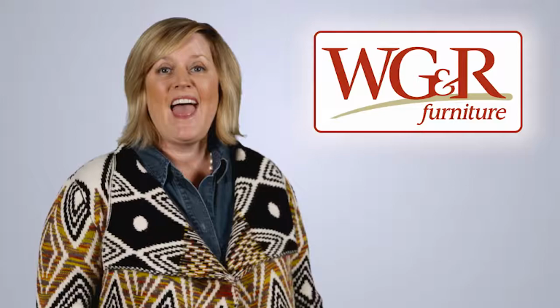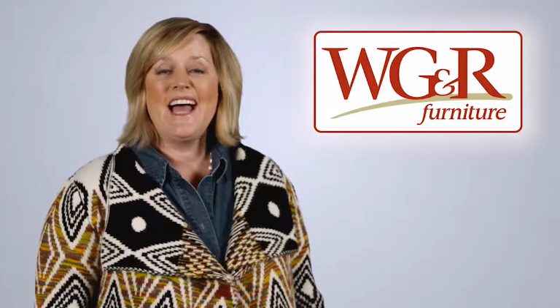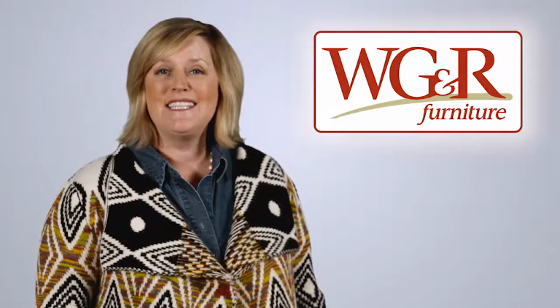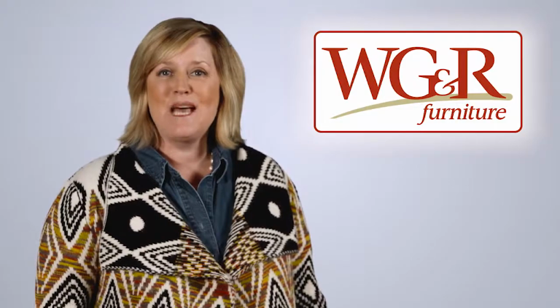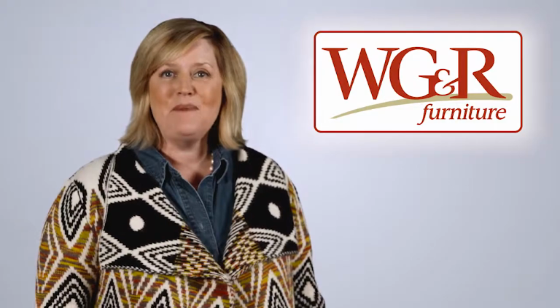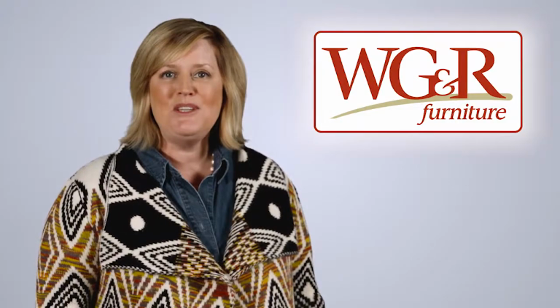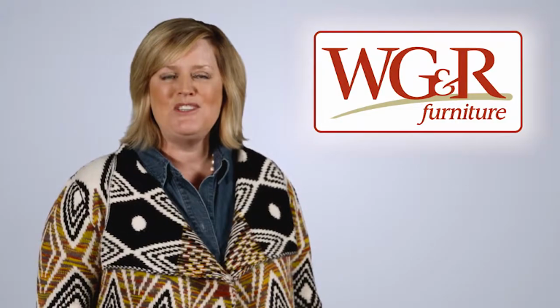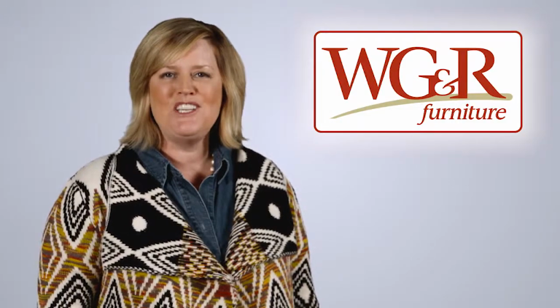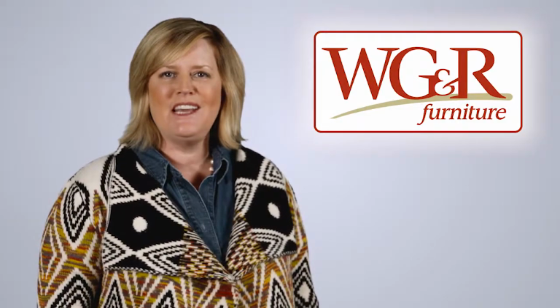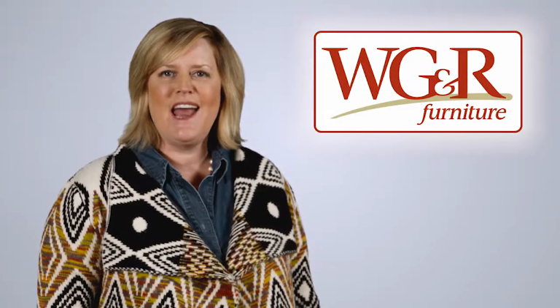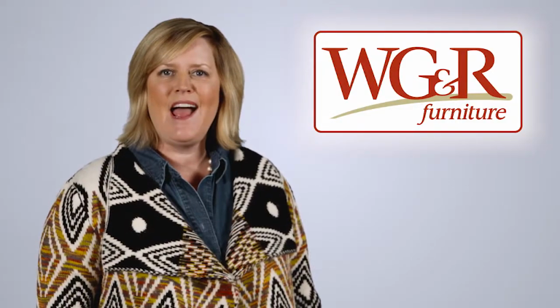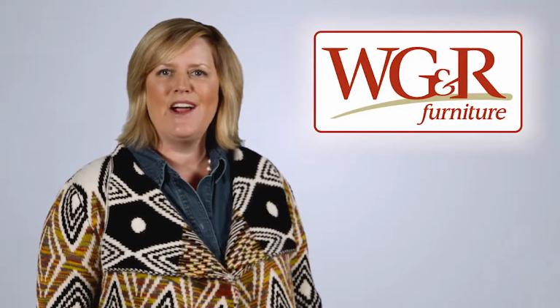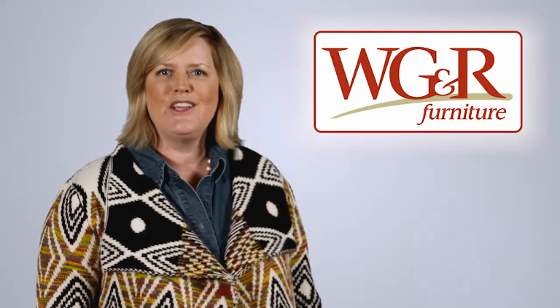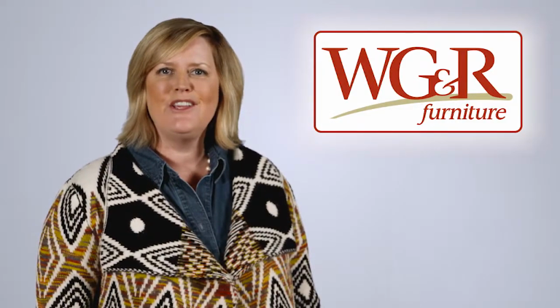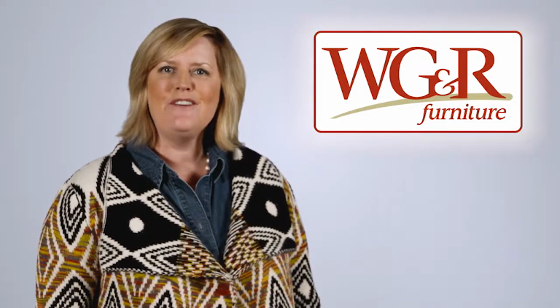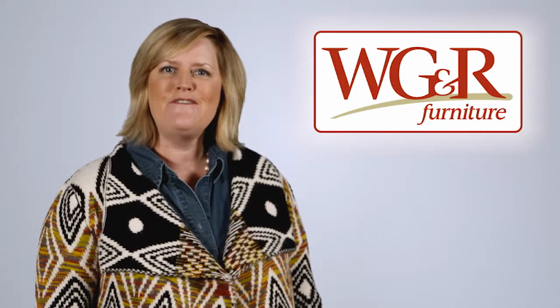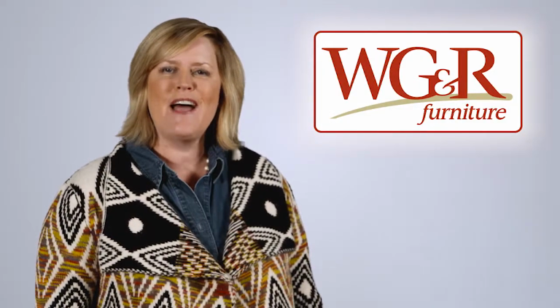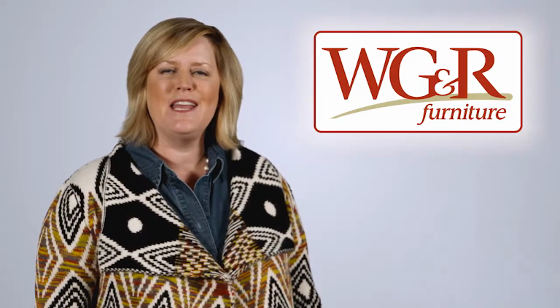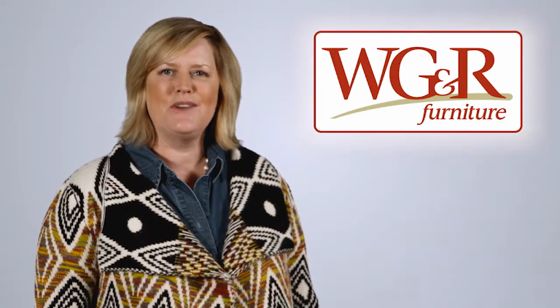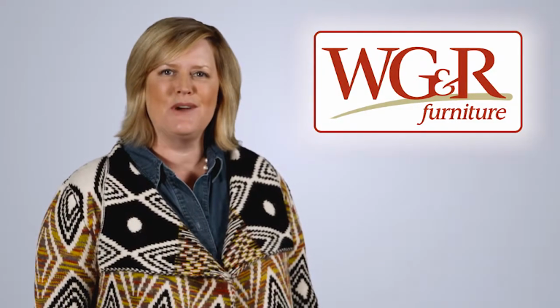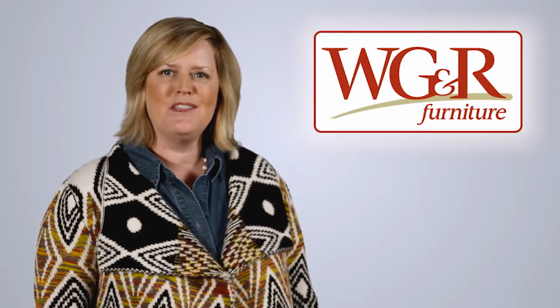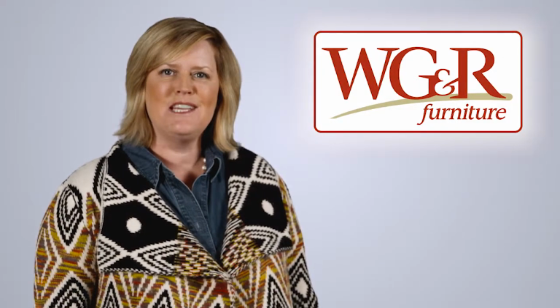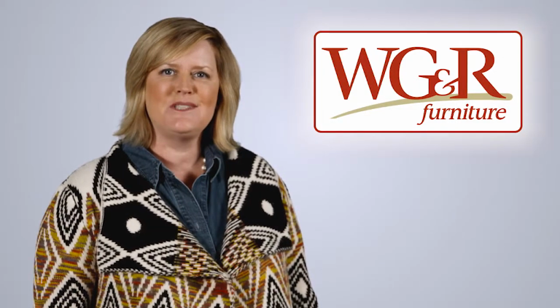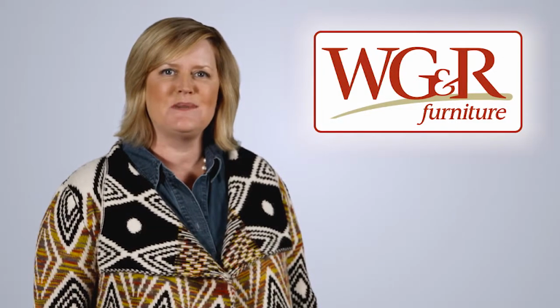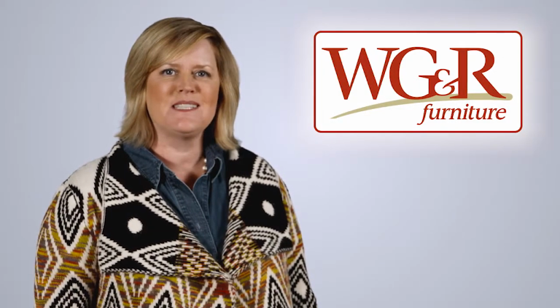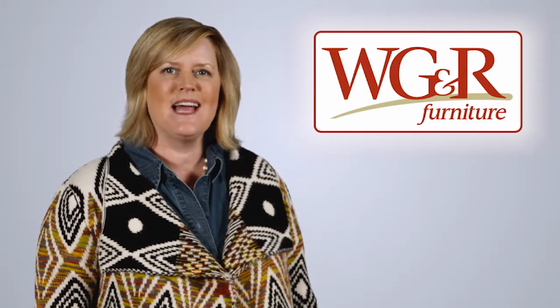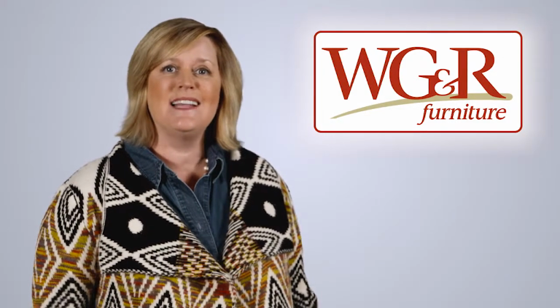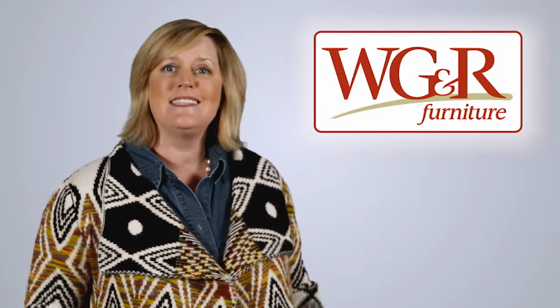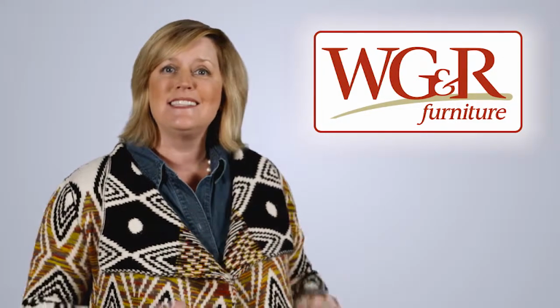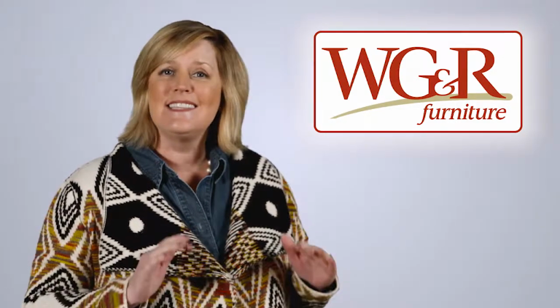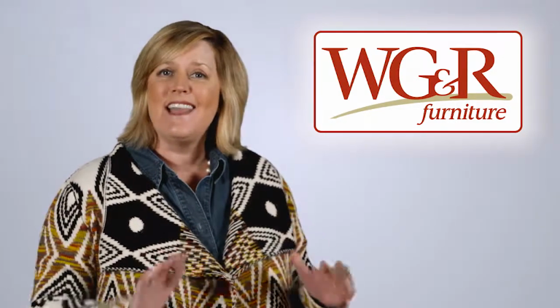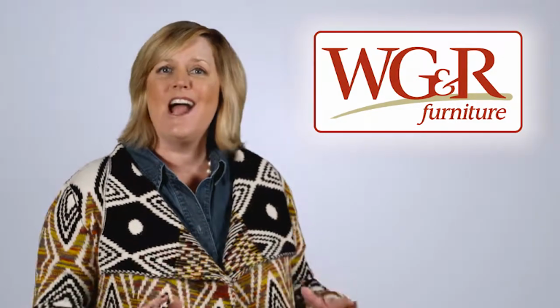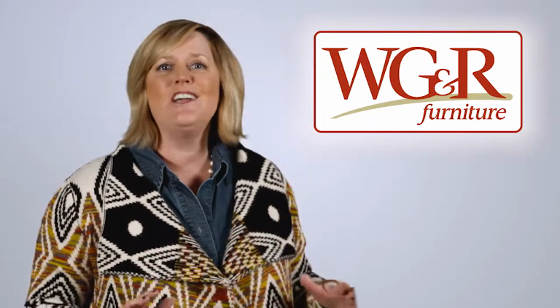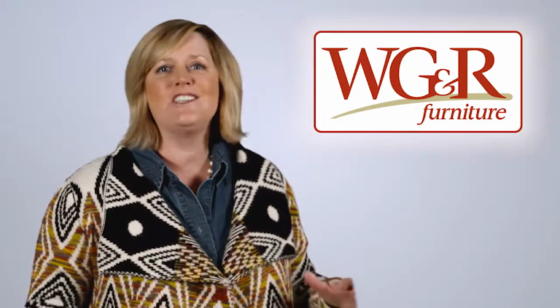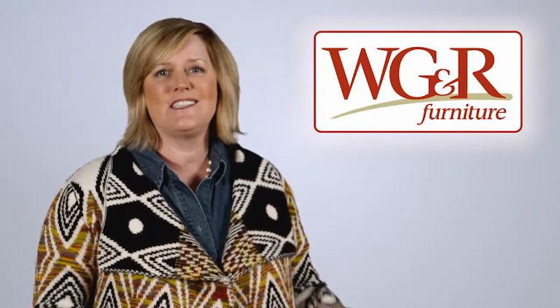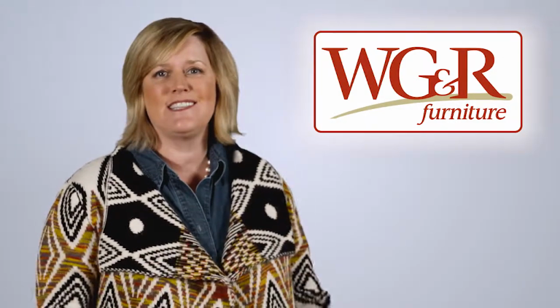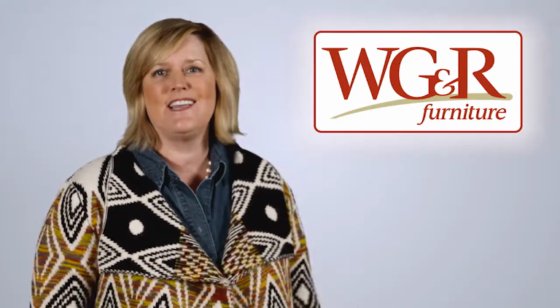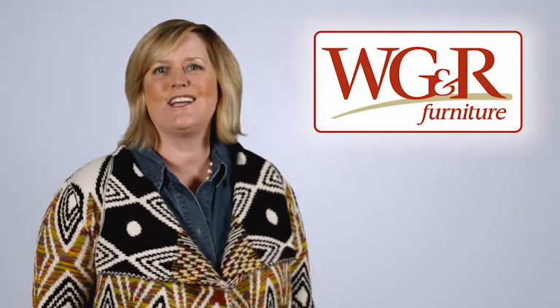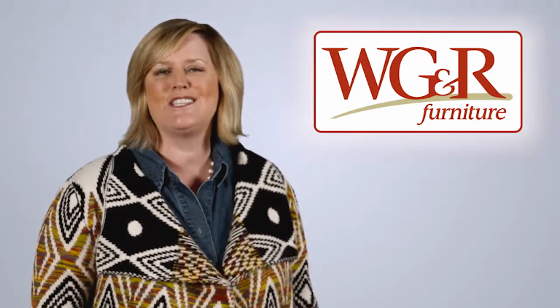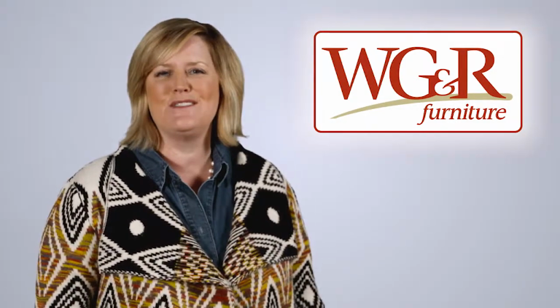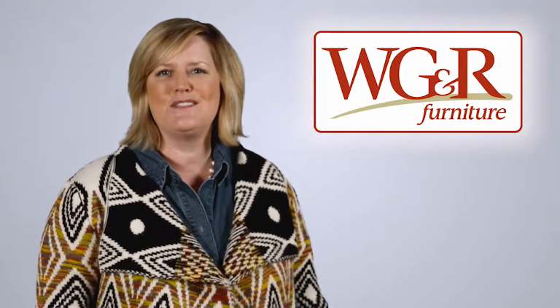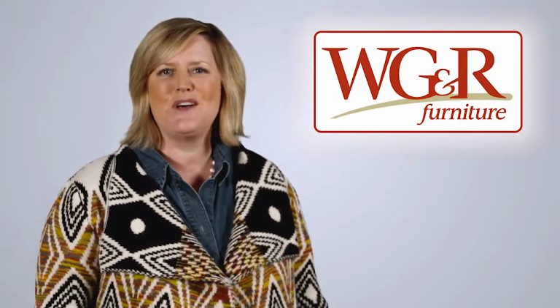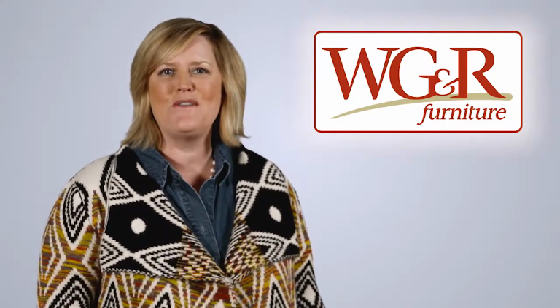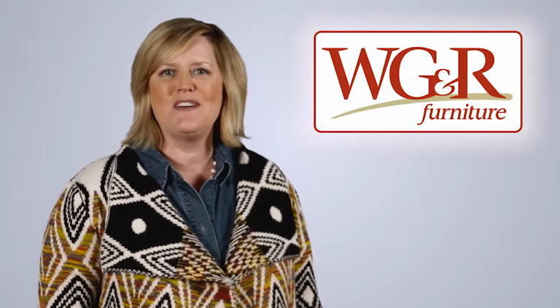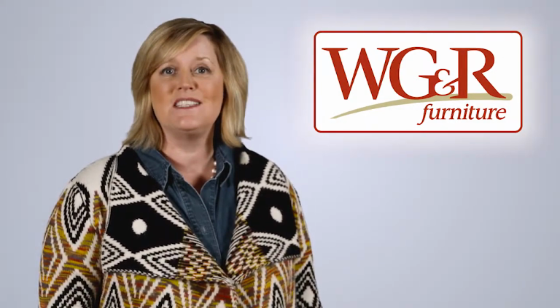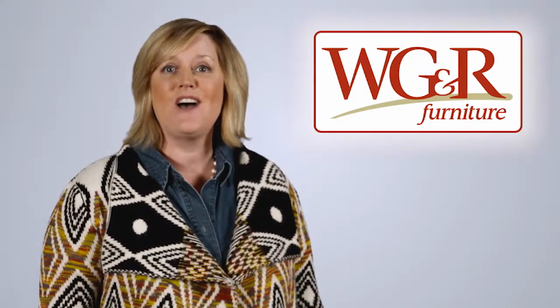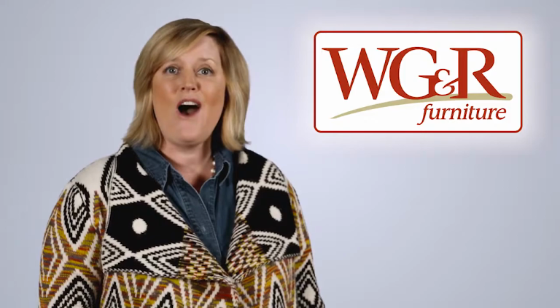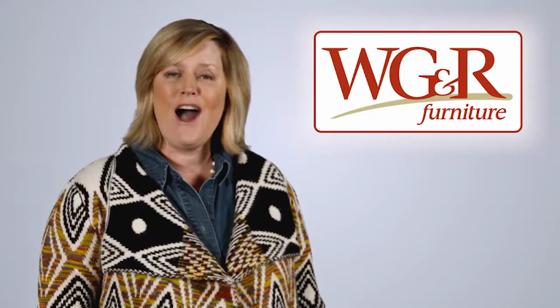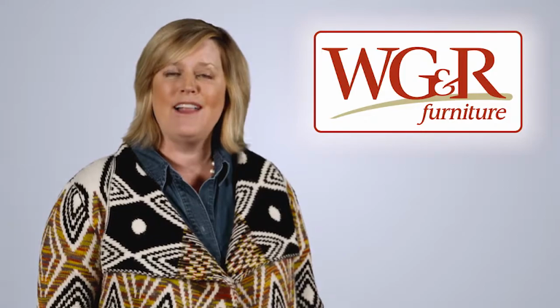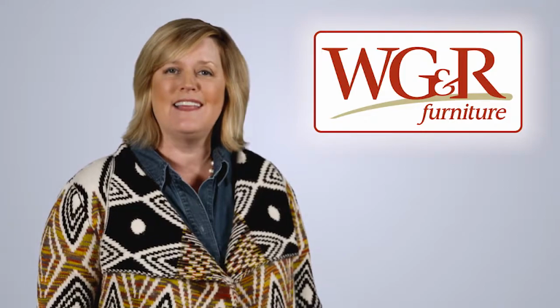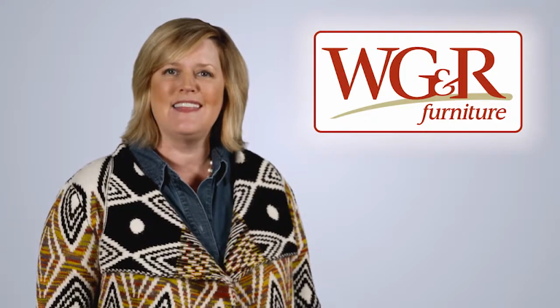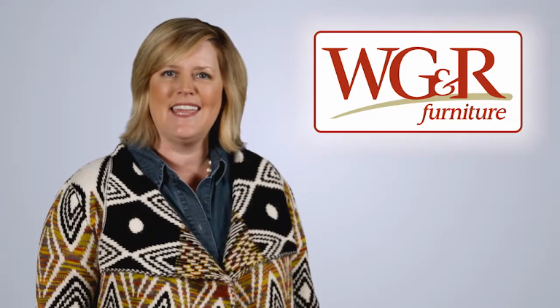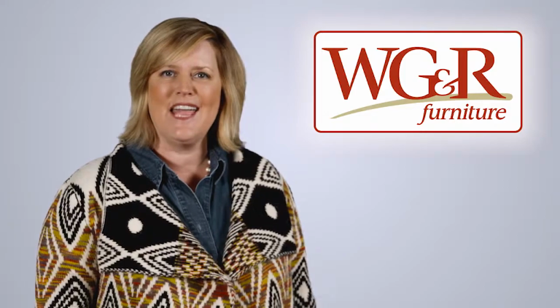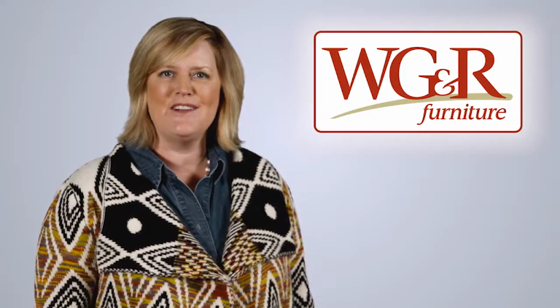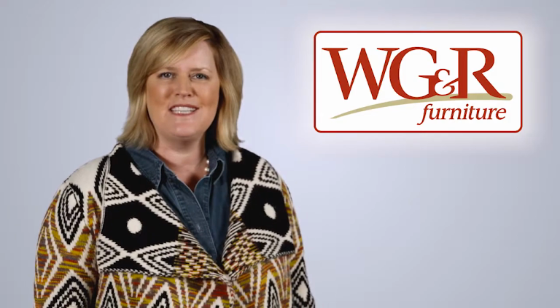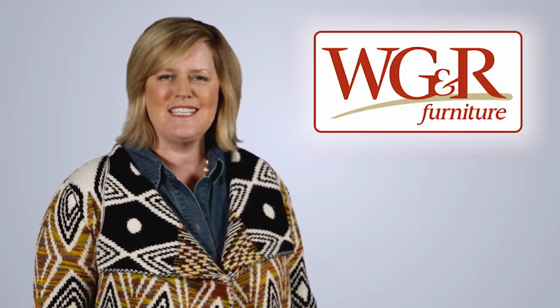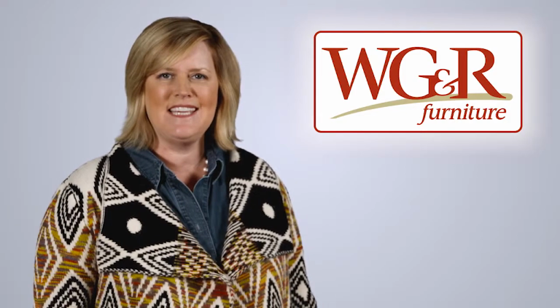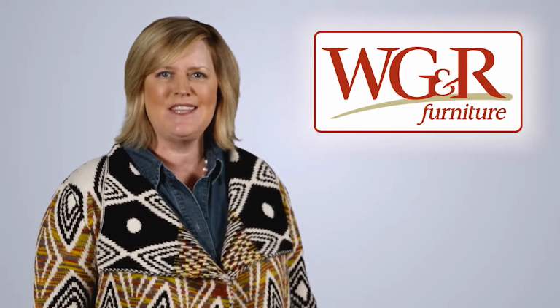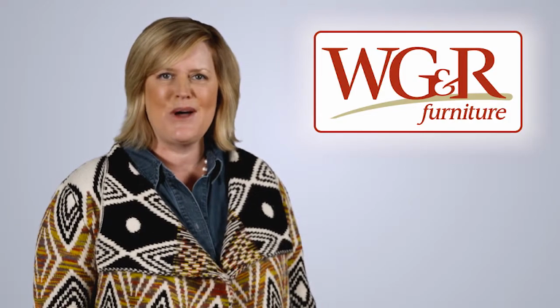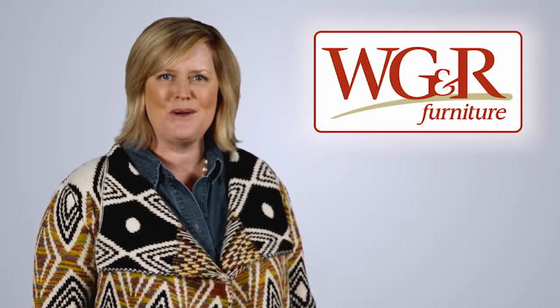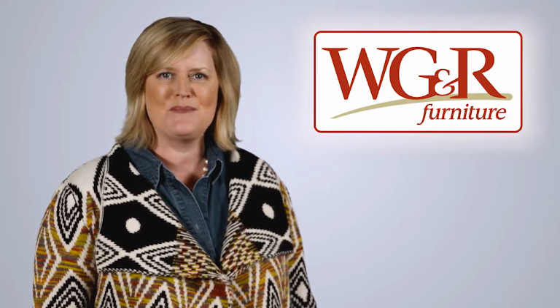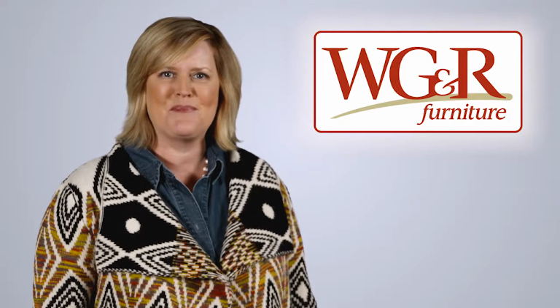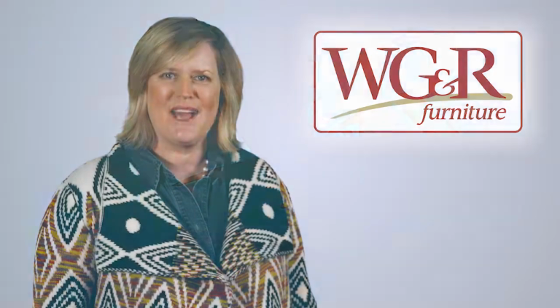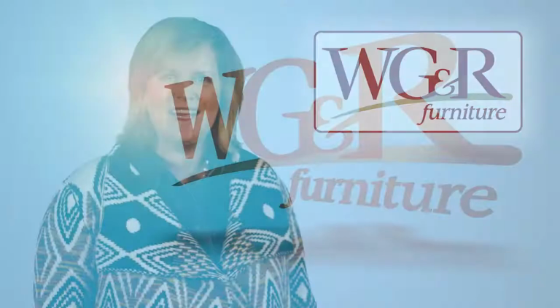At WGNR, you'll find Northeast Wisconsin's largest selection of sofas, all at the guaranteed lowest price.